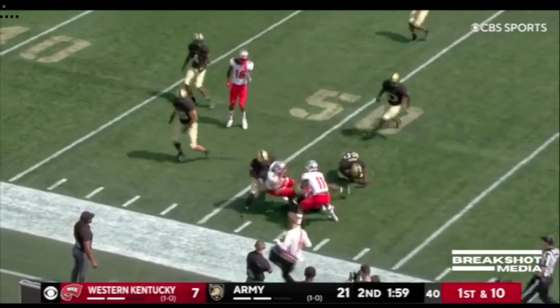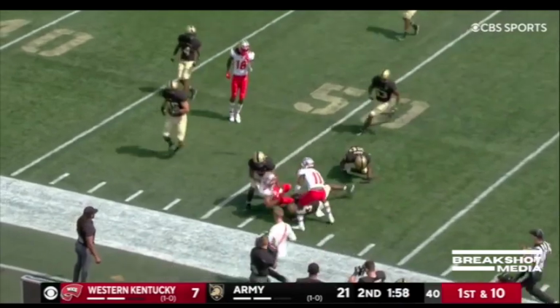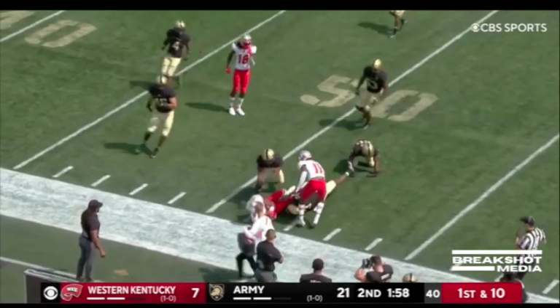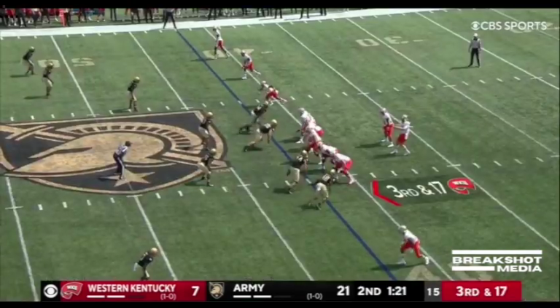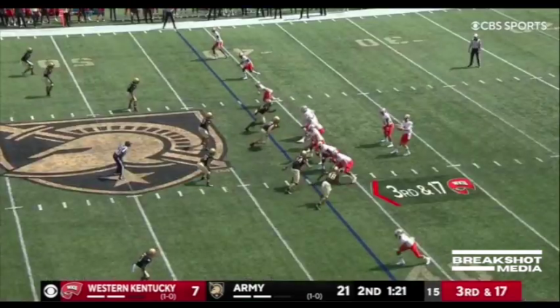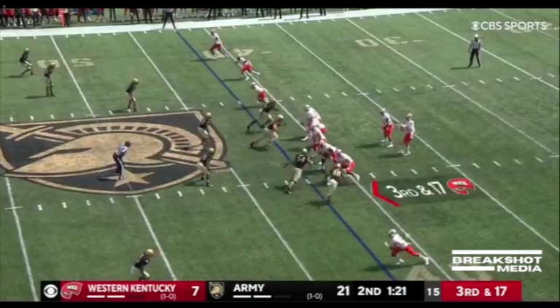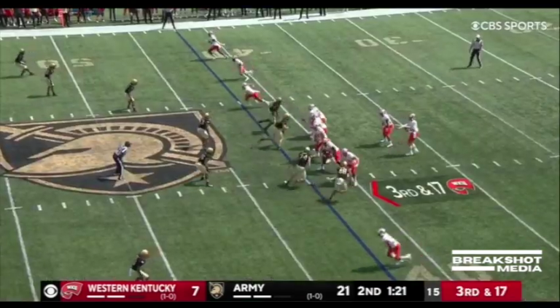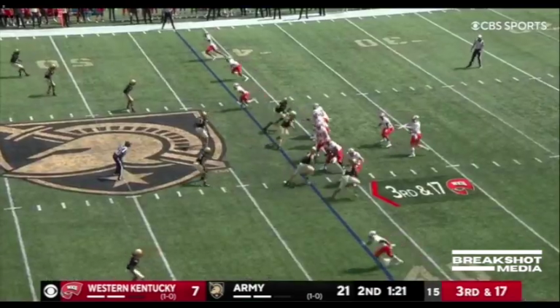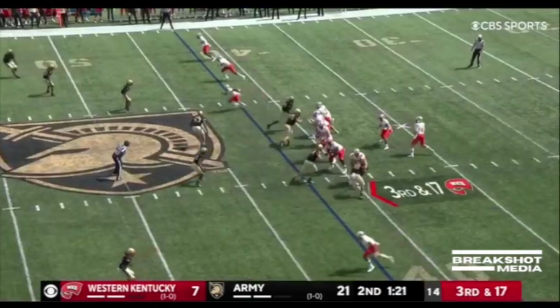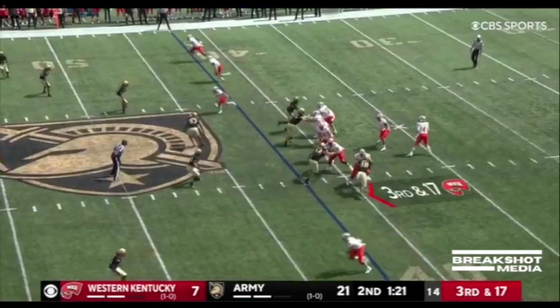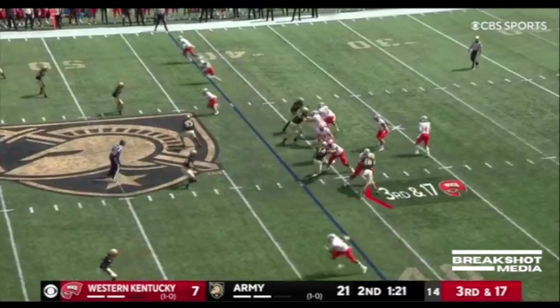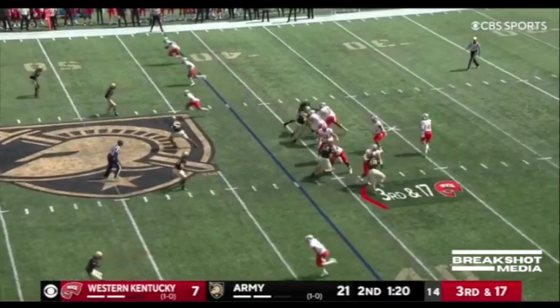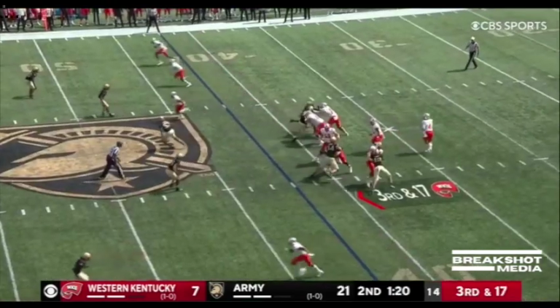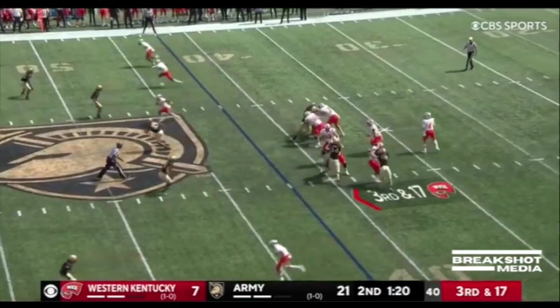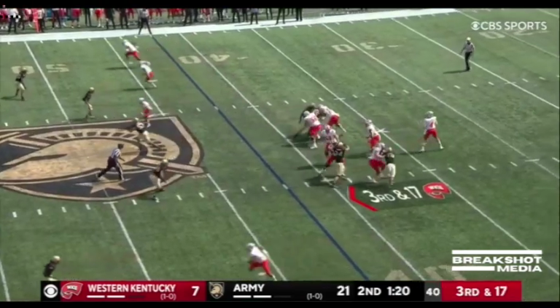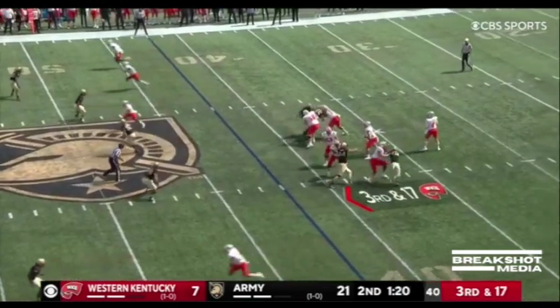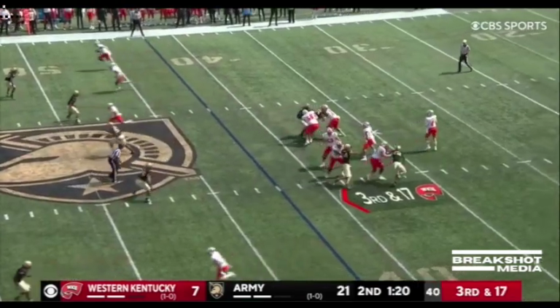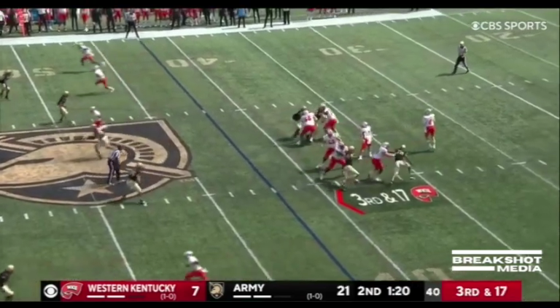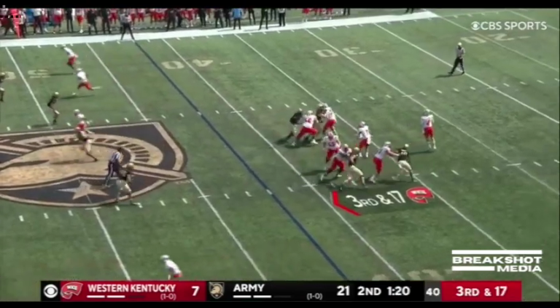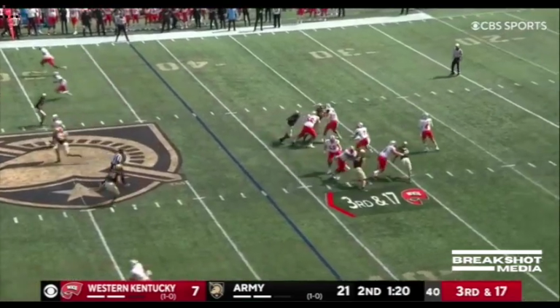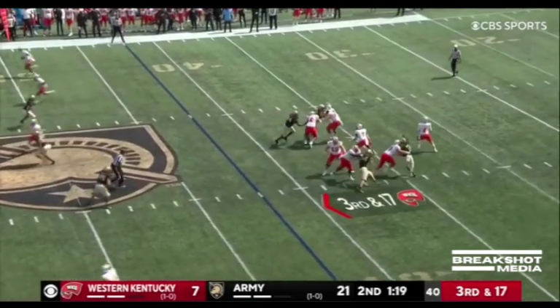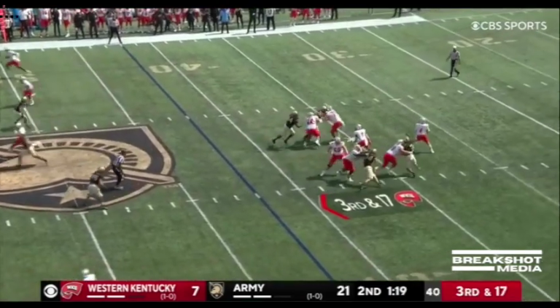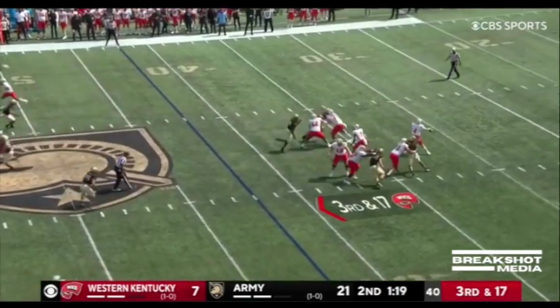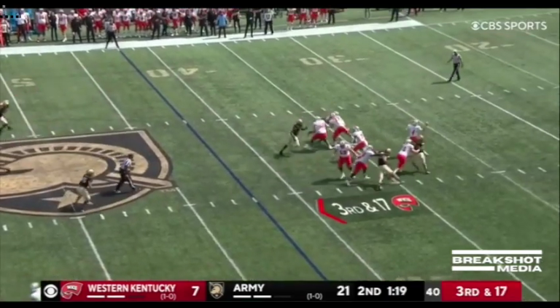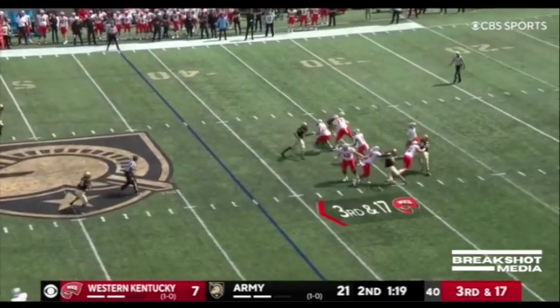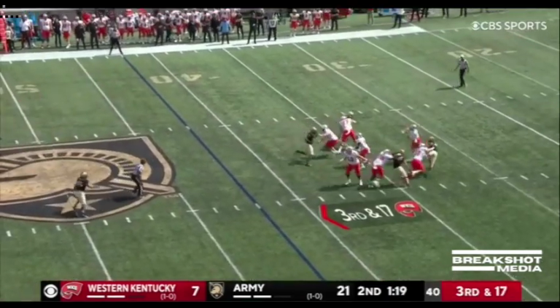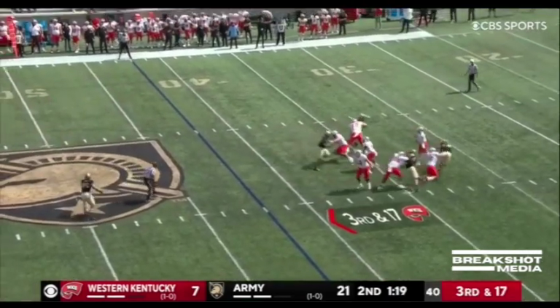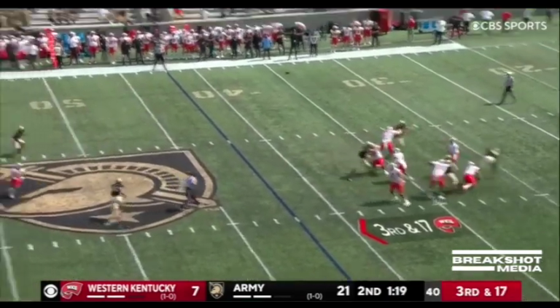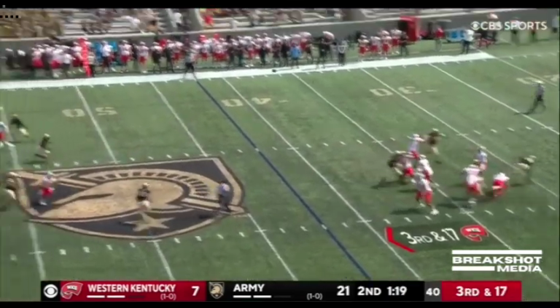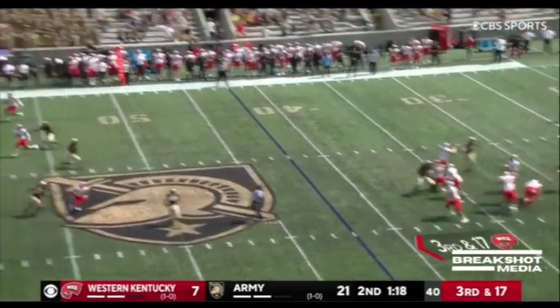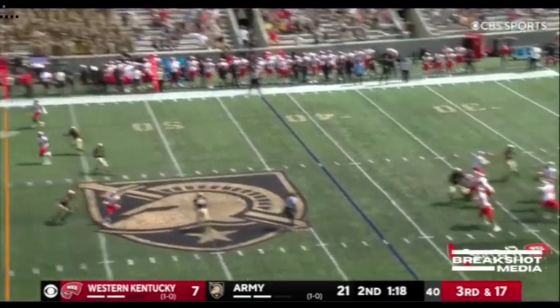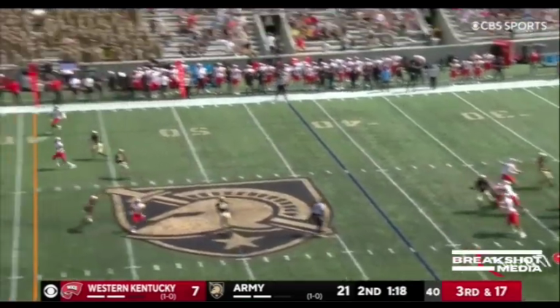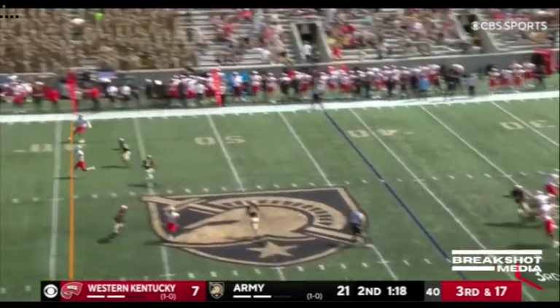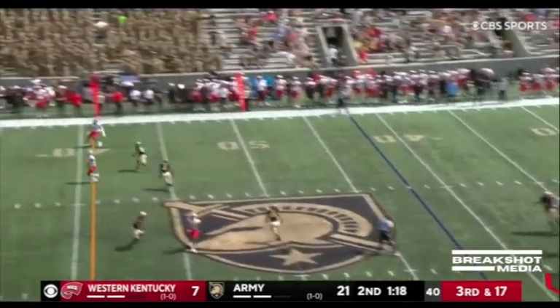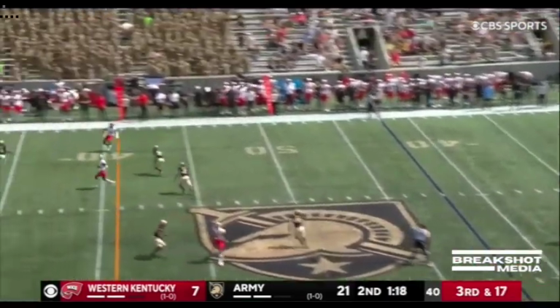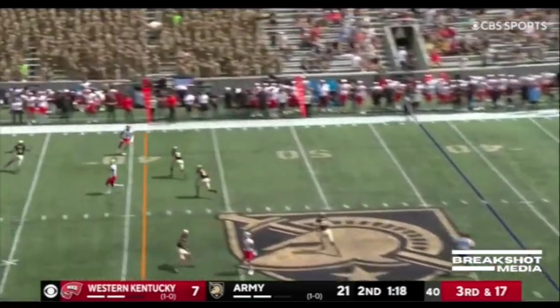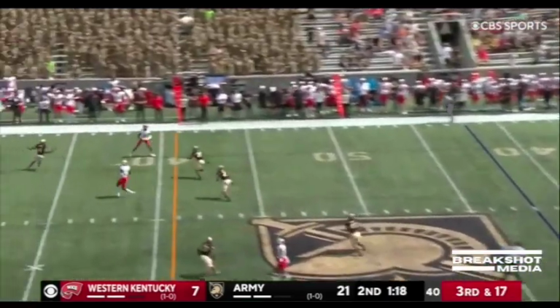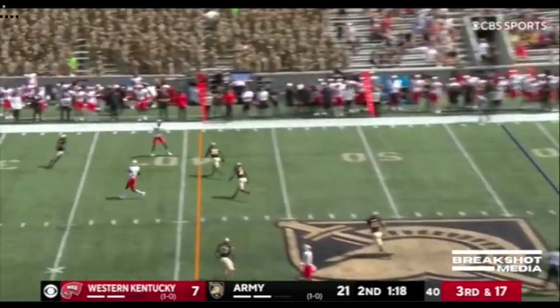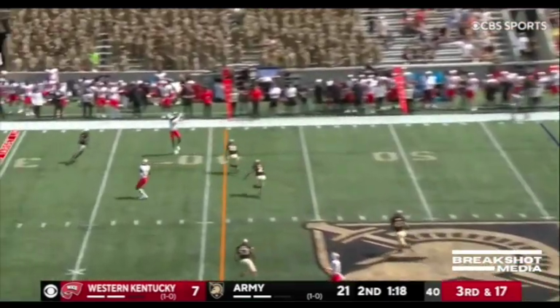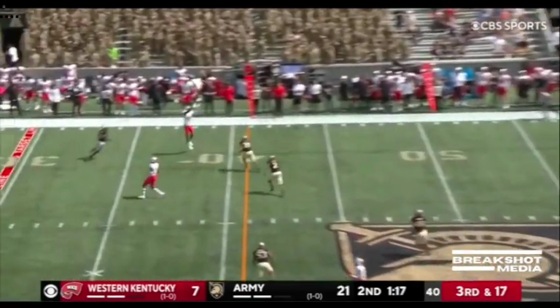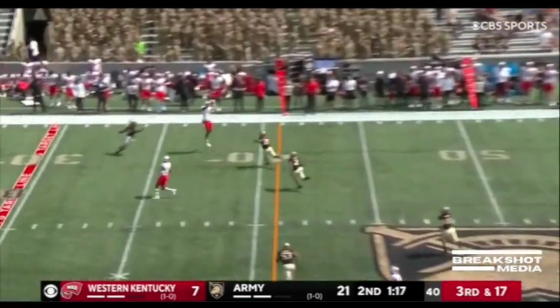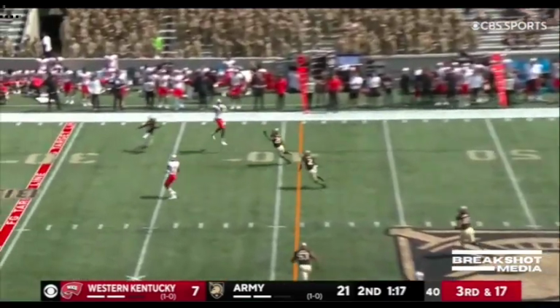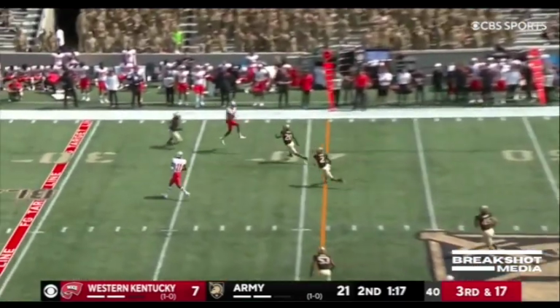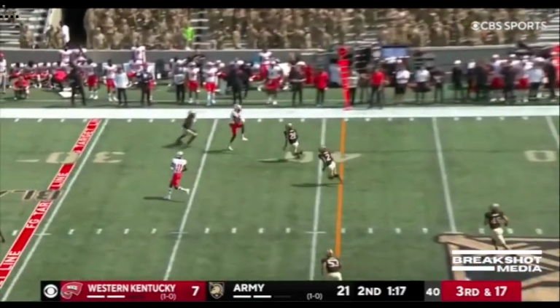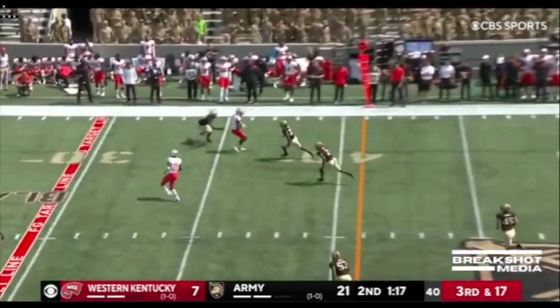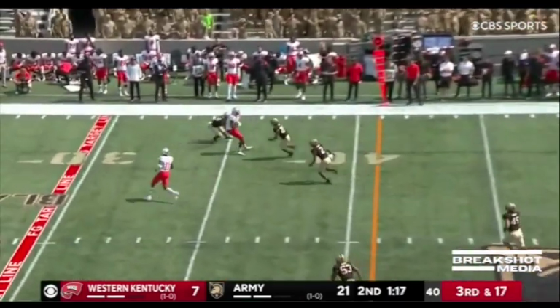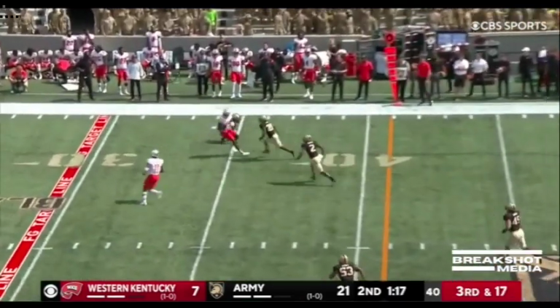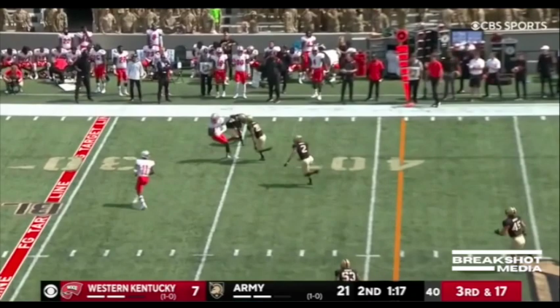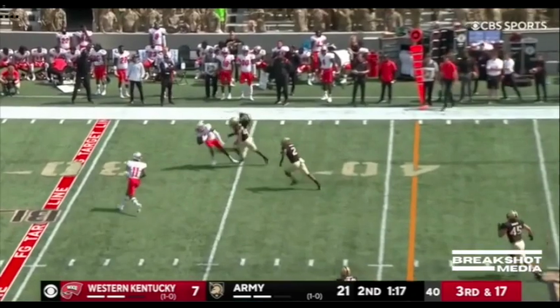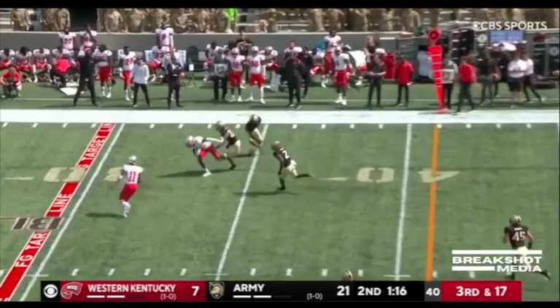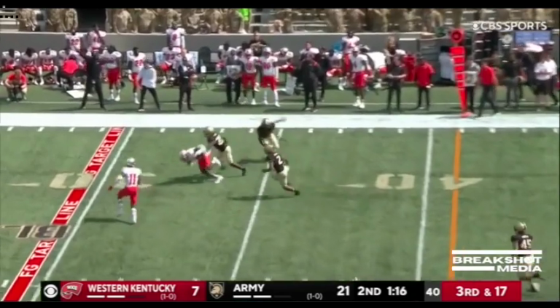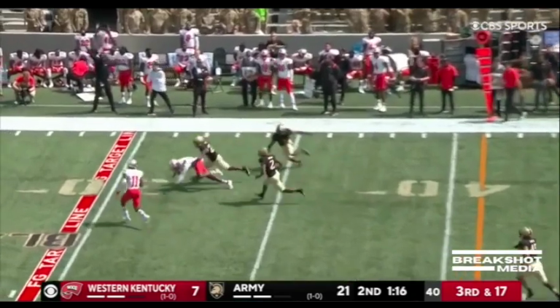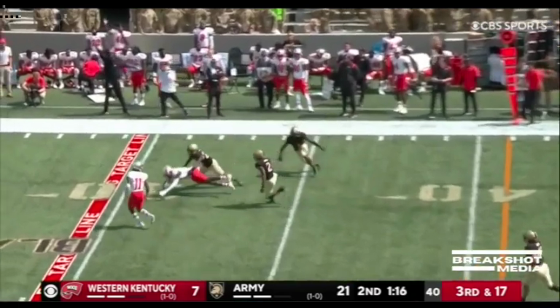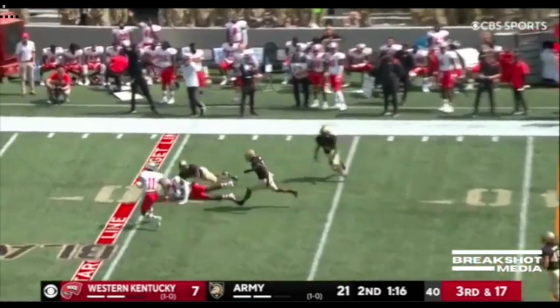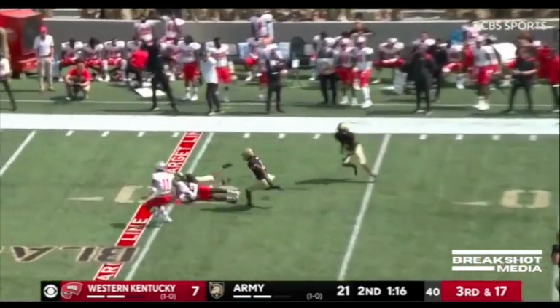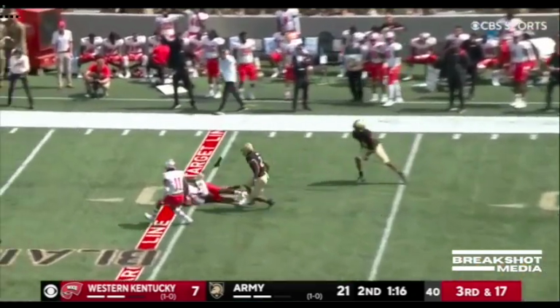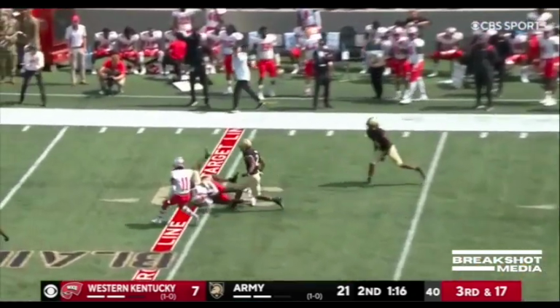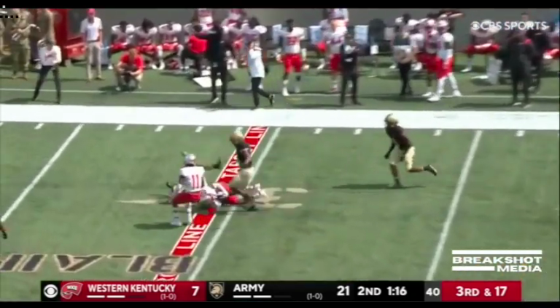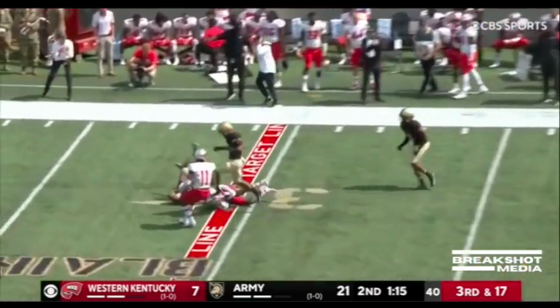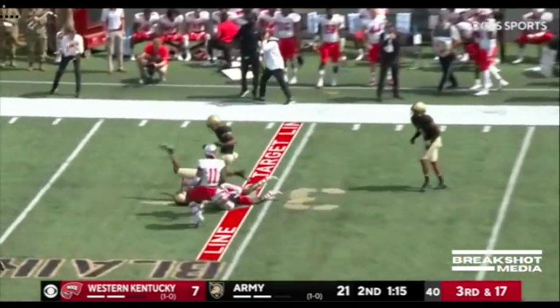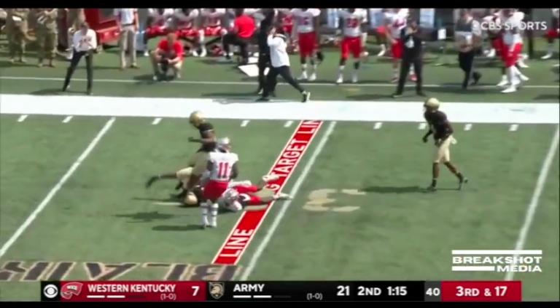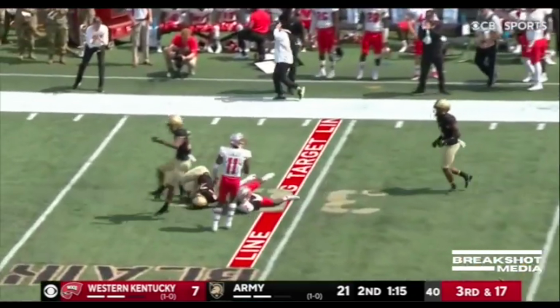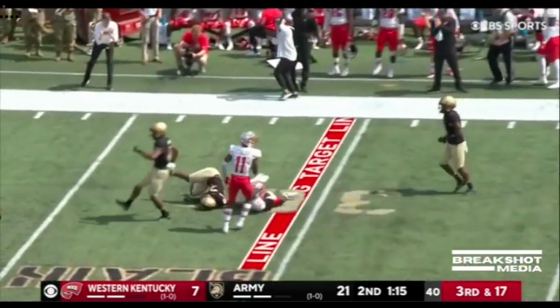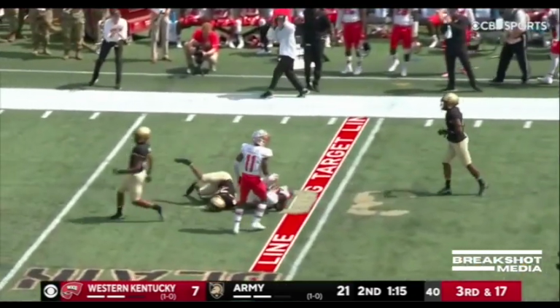That last one went for 73. Zappi settles back, rockets and fires, and it's an open receiver.